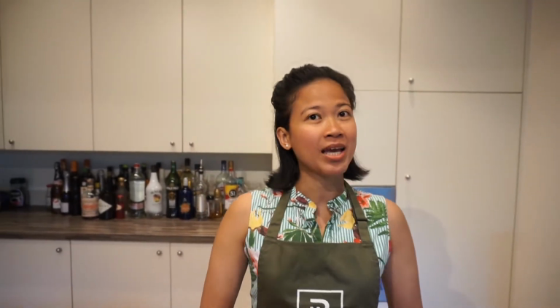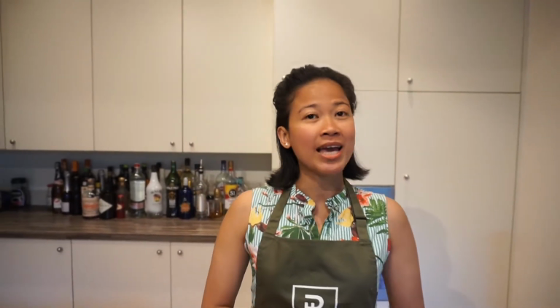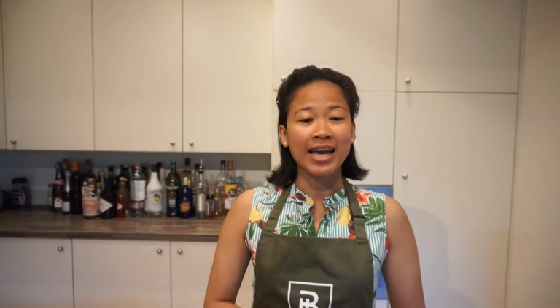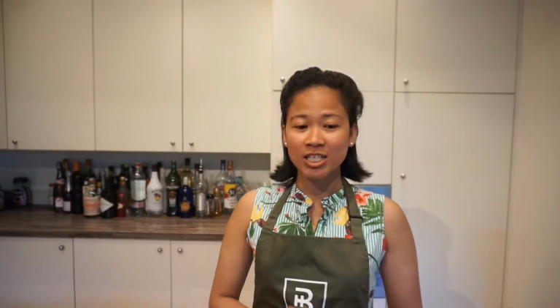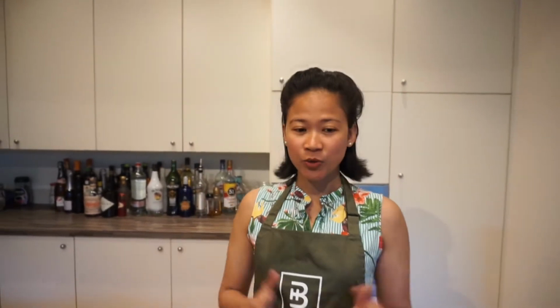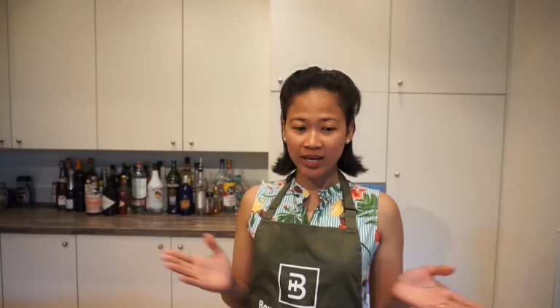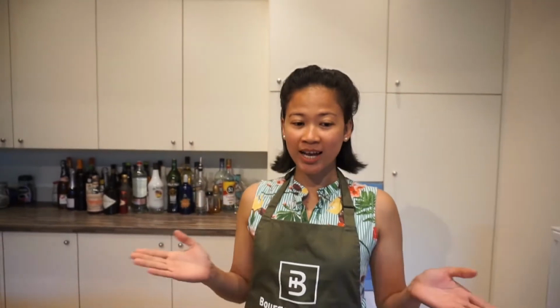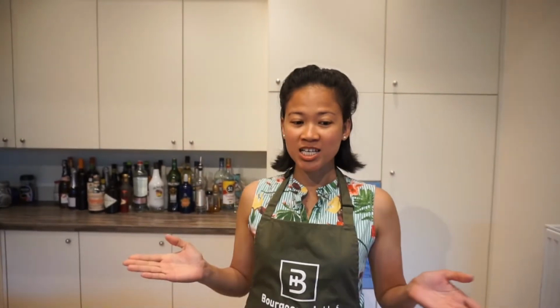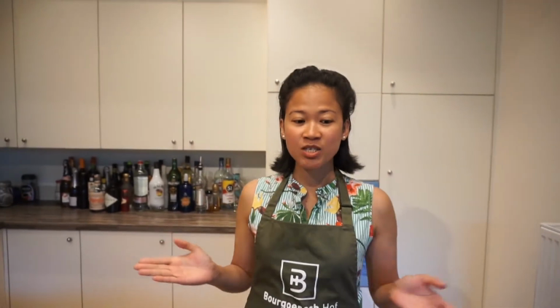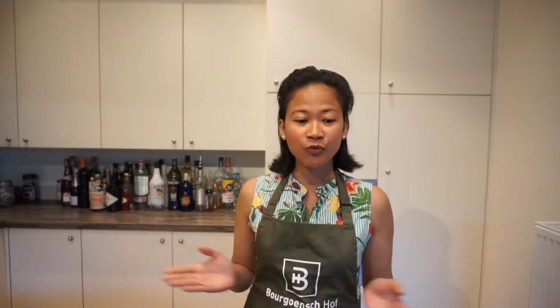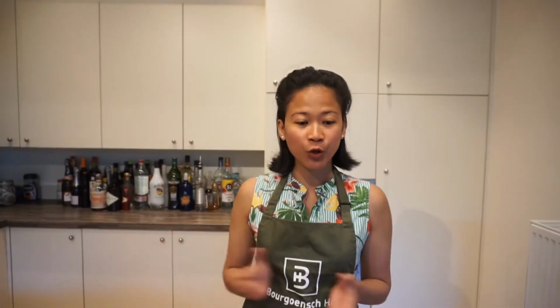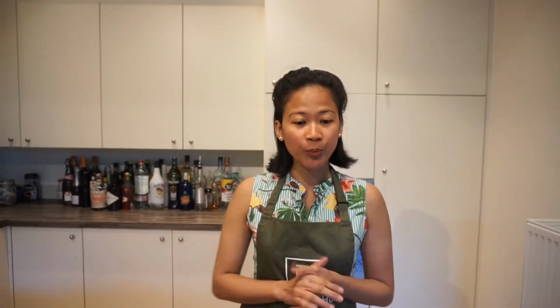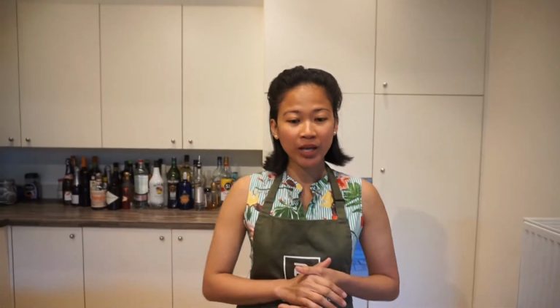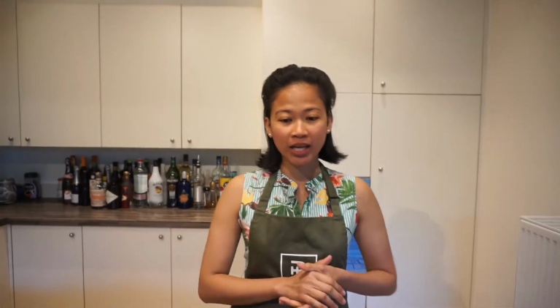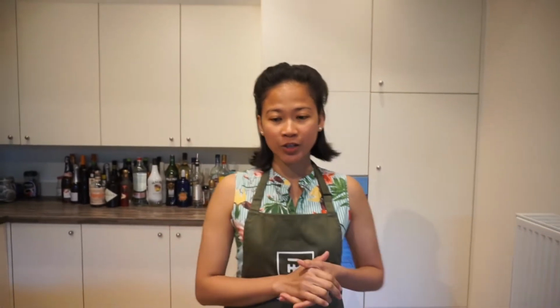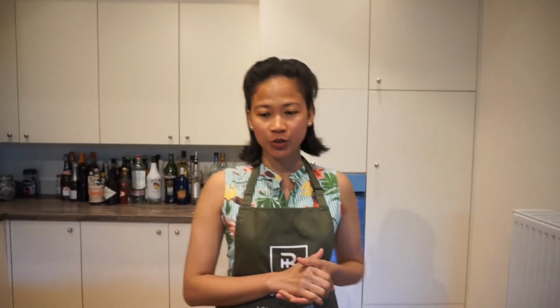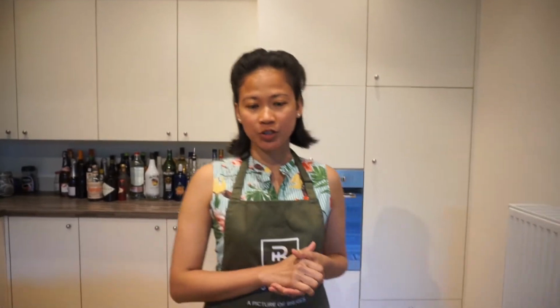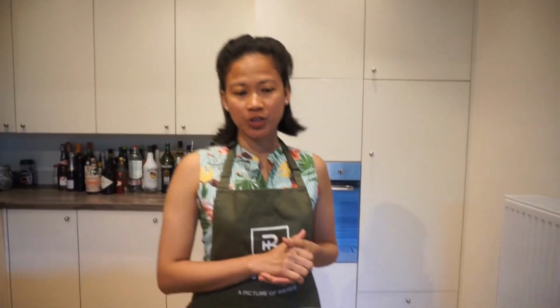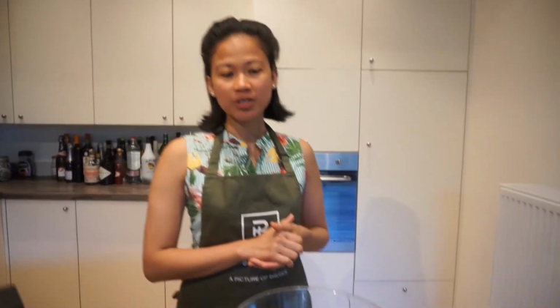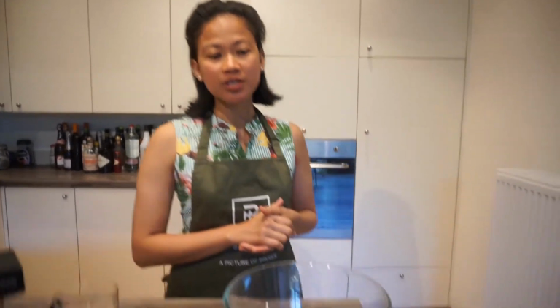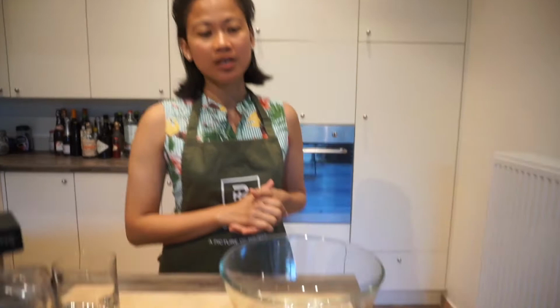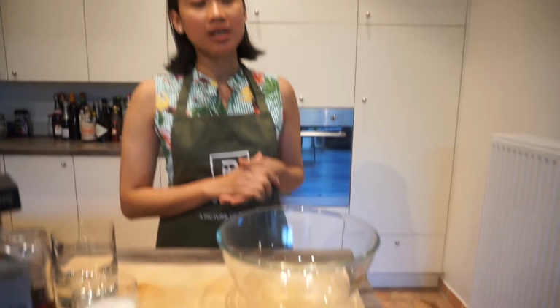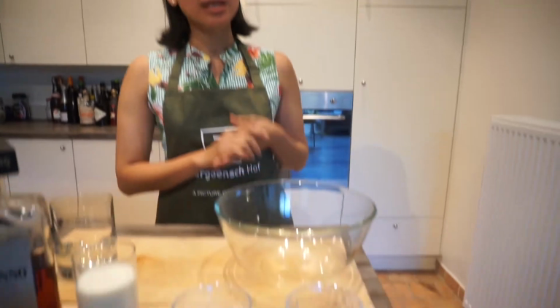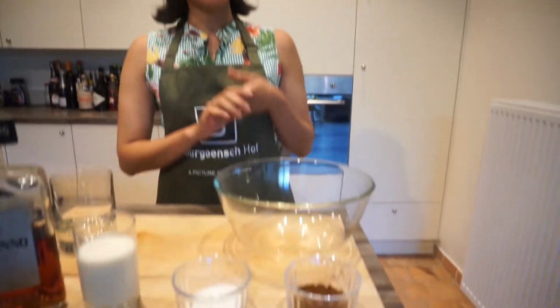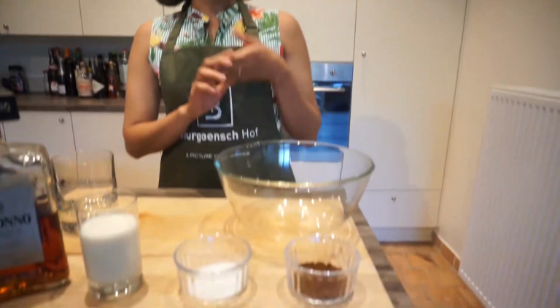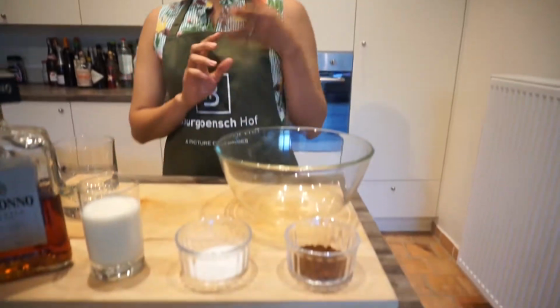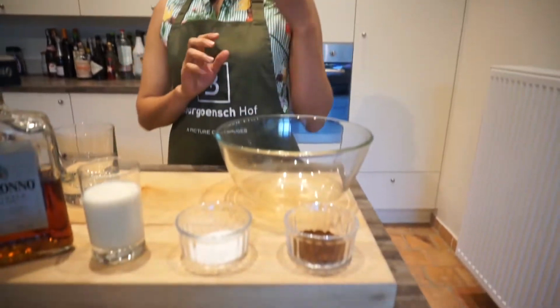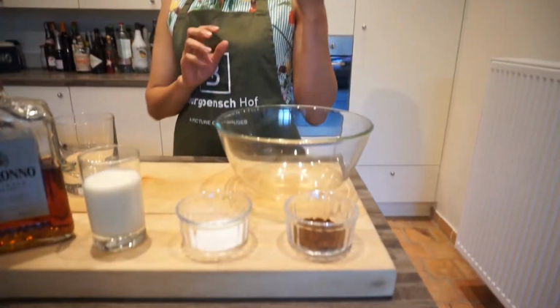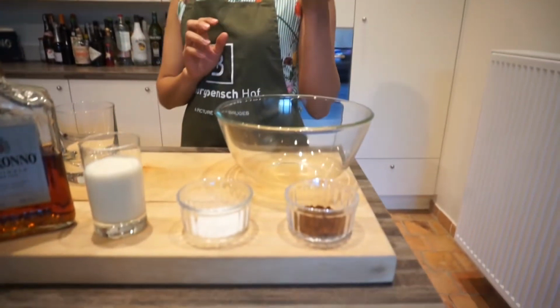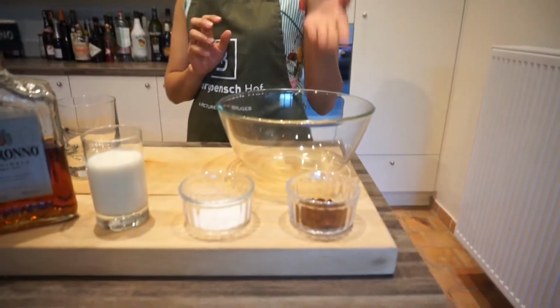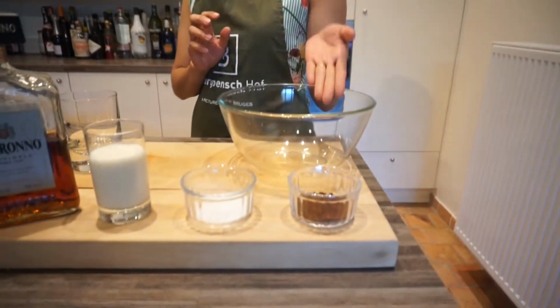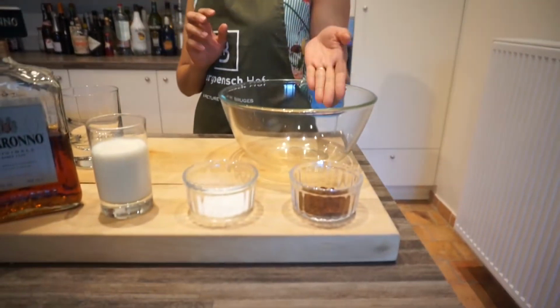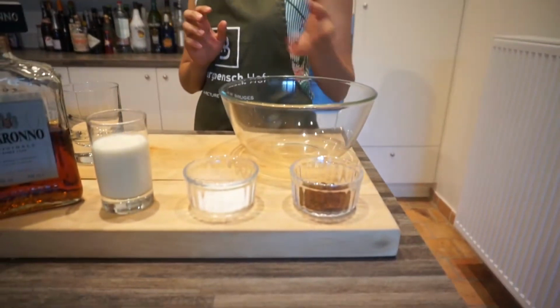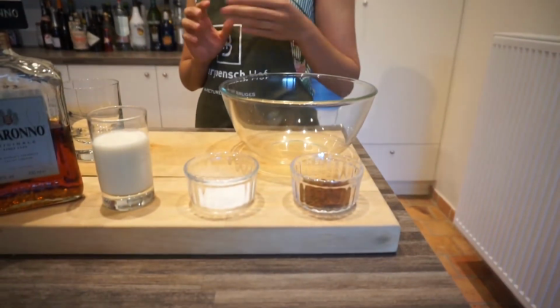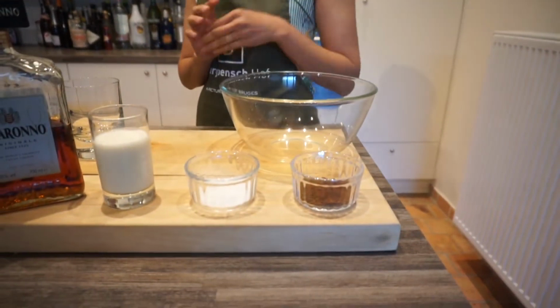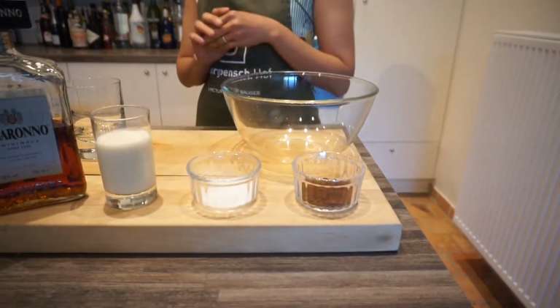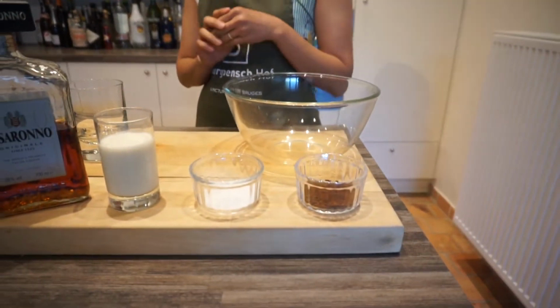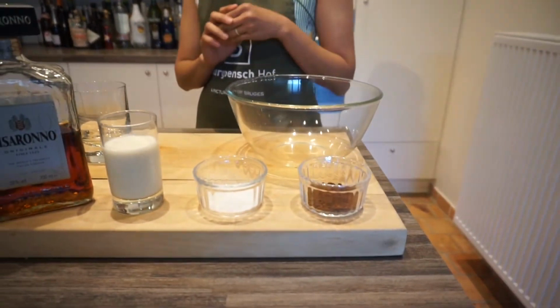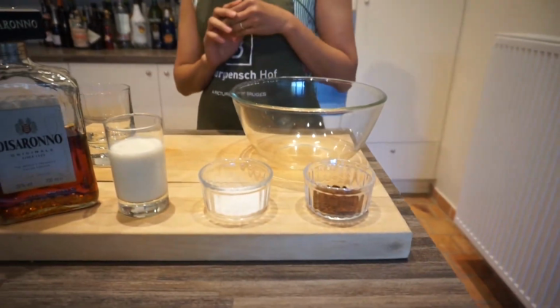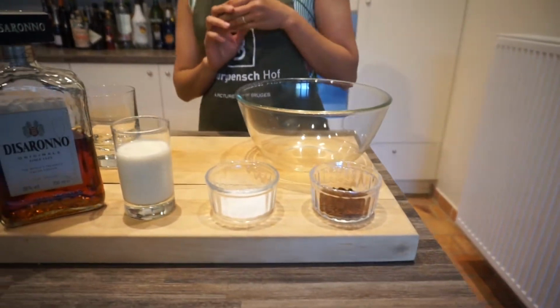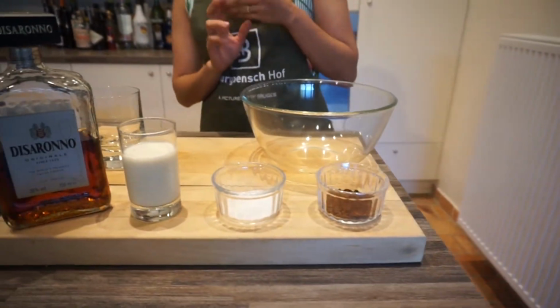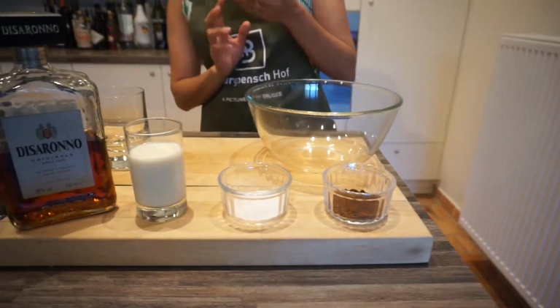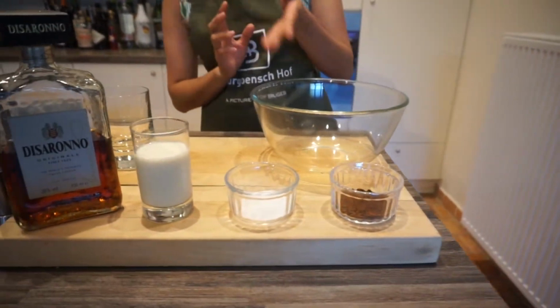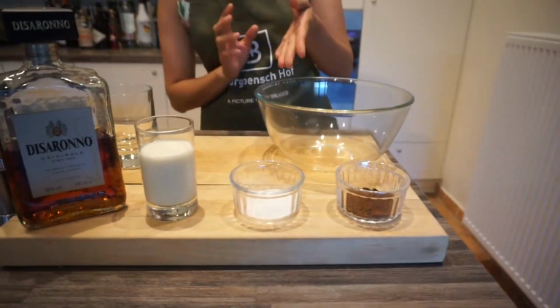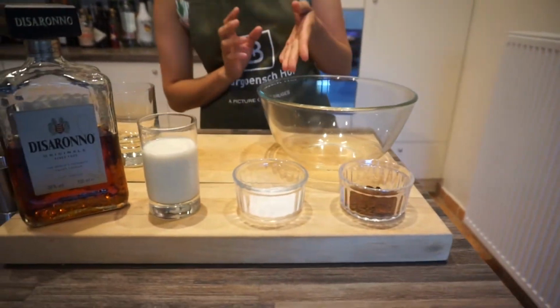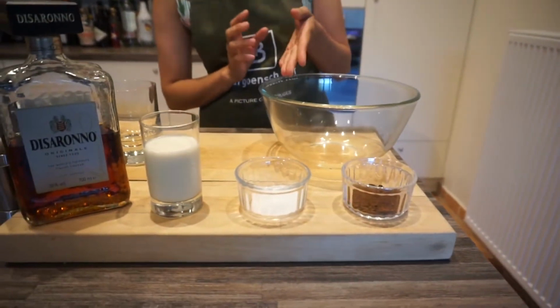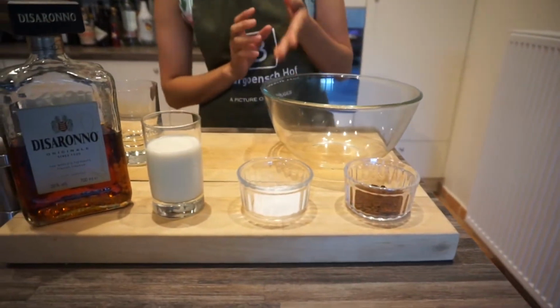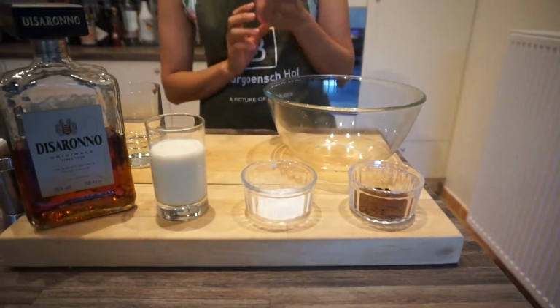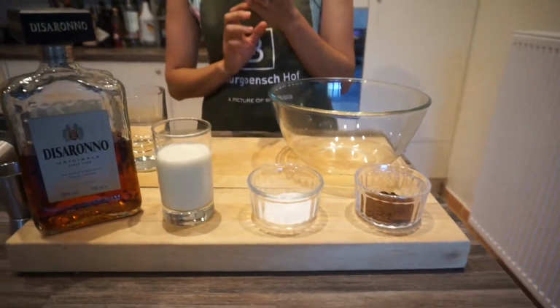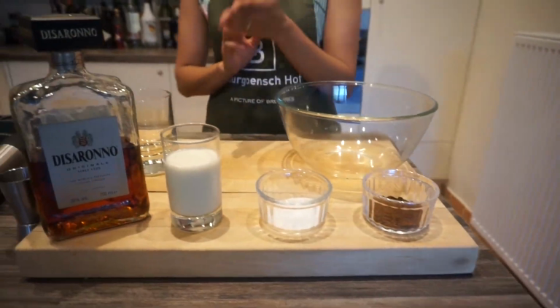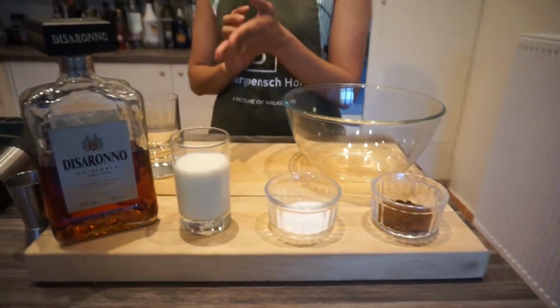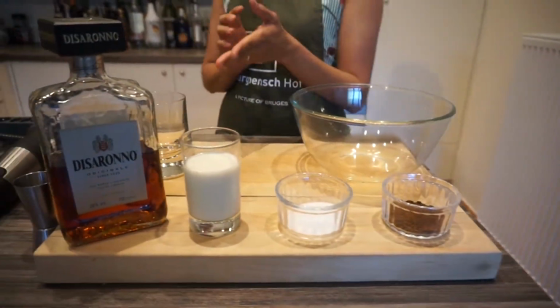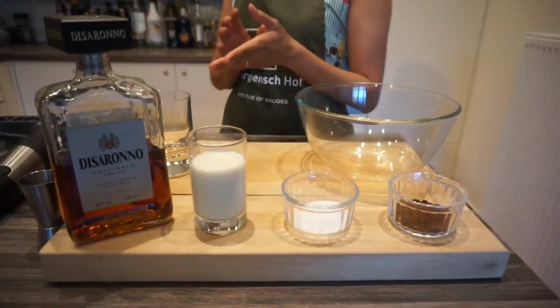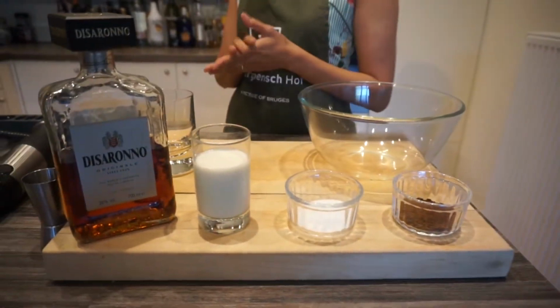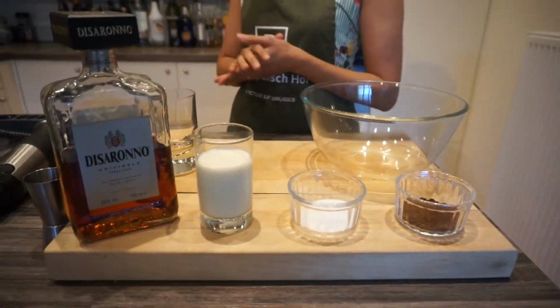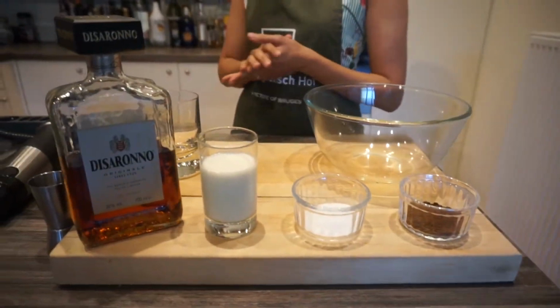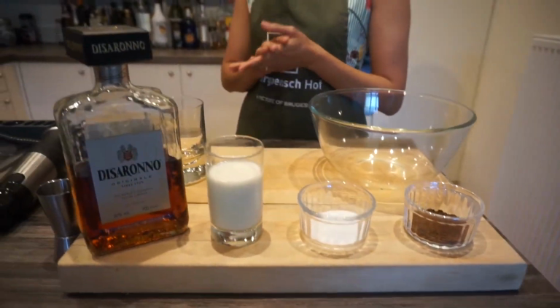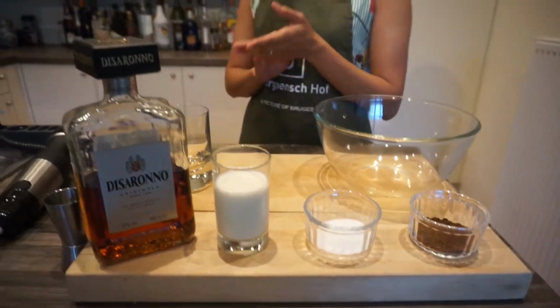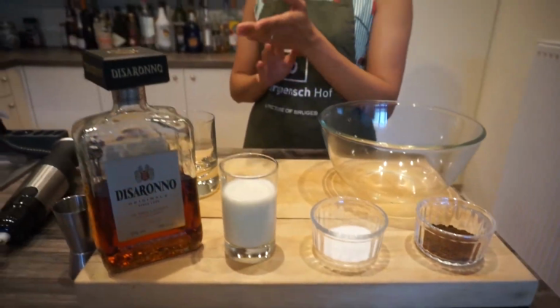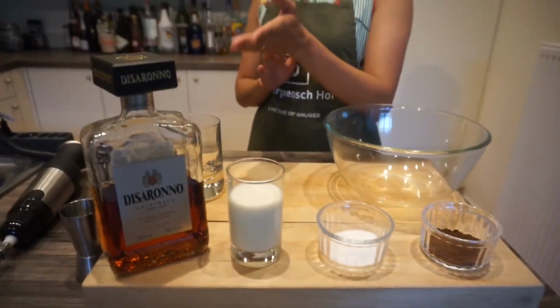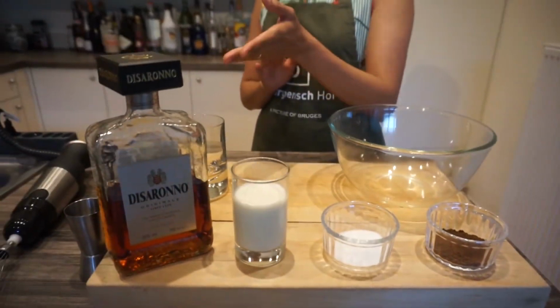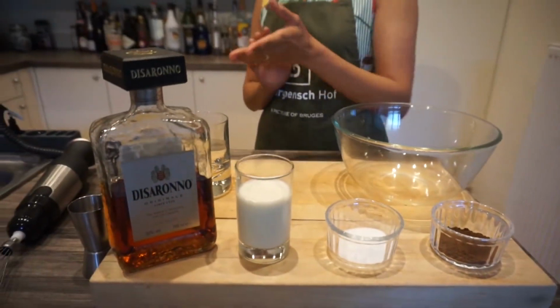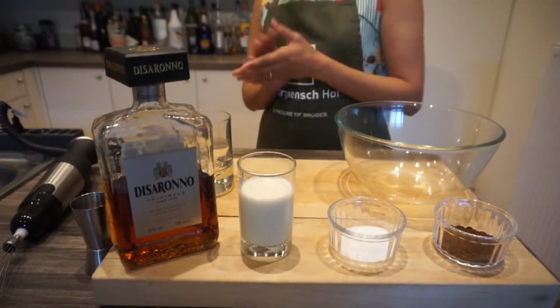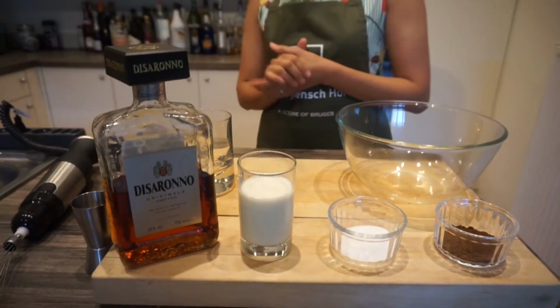It has 4 main ingredients: instant coffee, sugar, fresh milk, and amaretto.